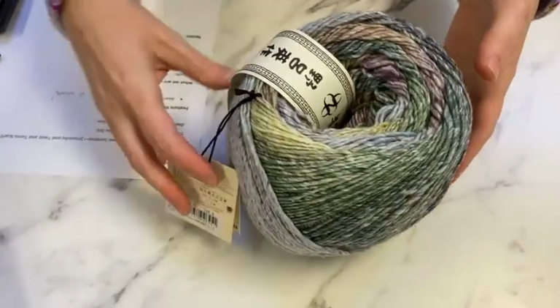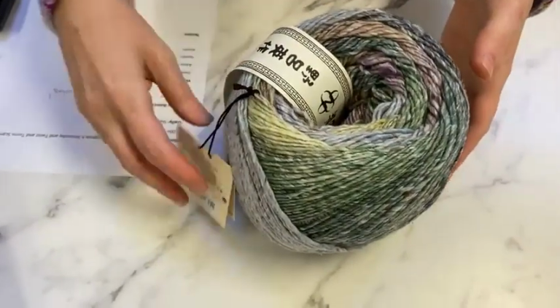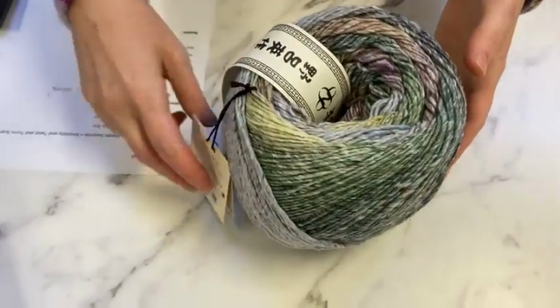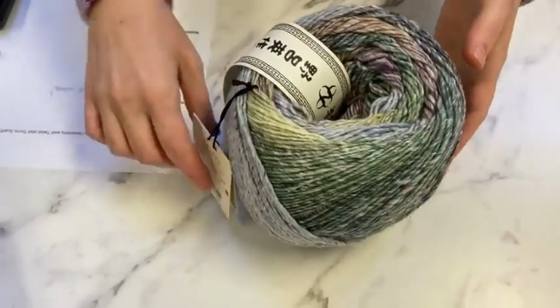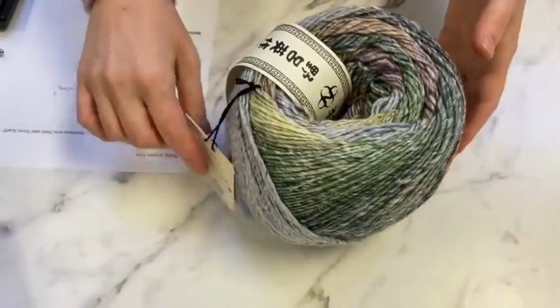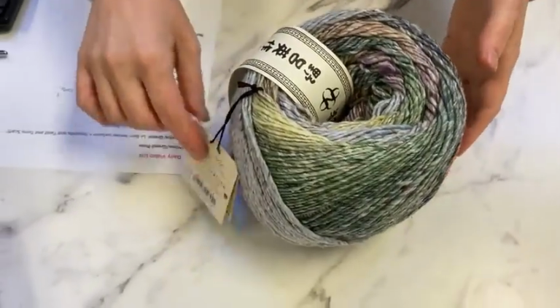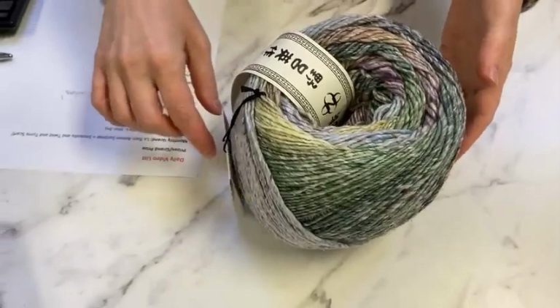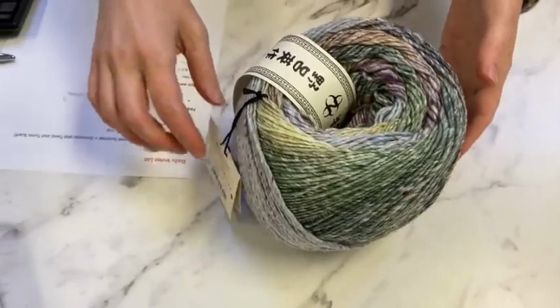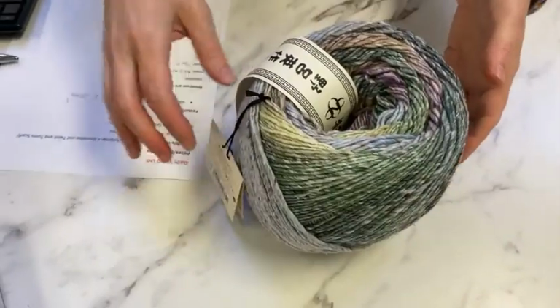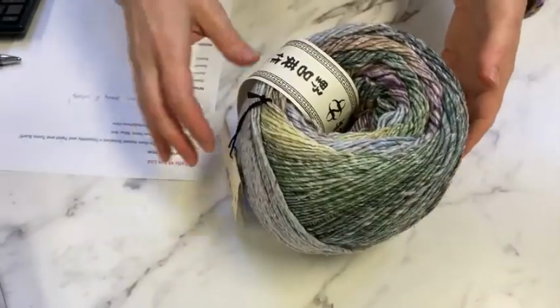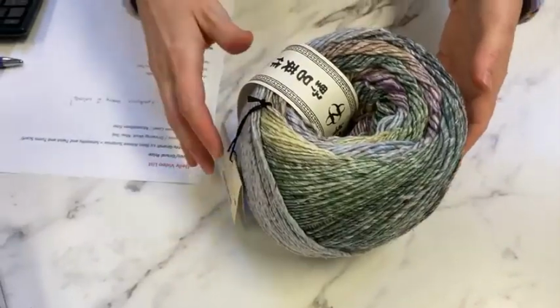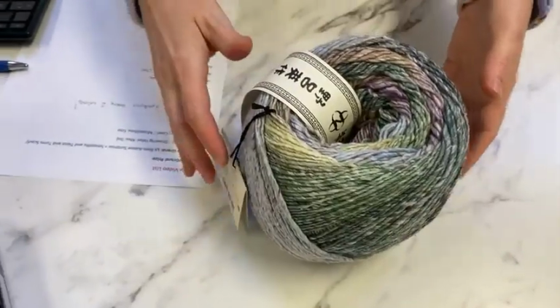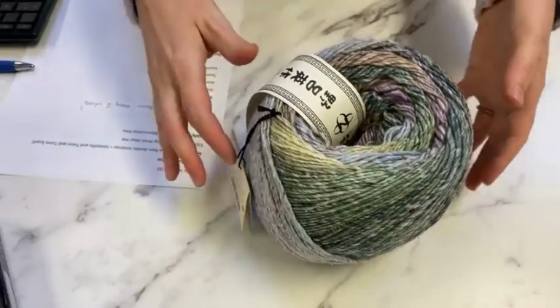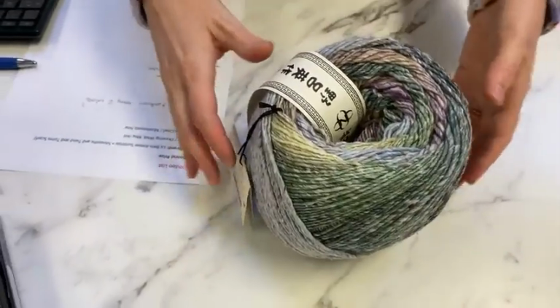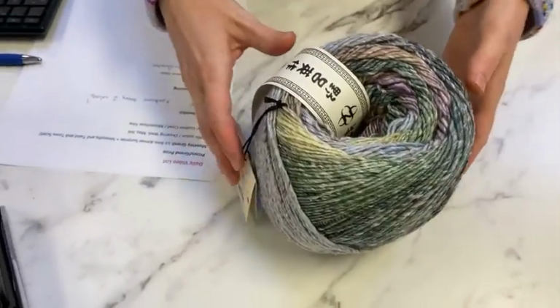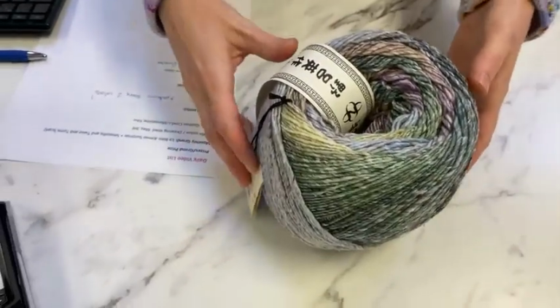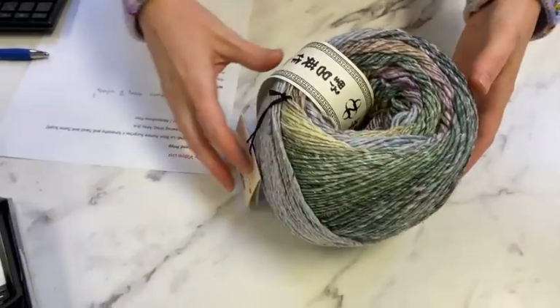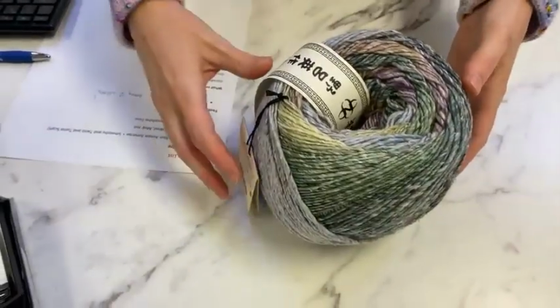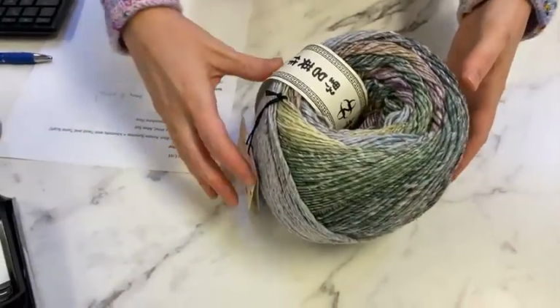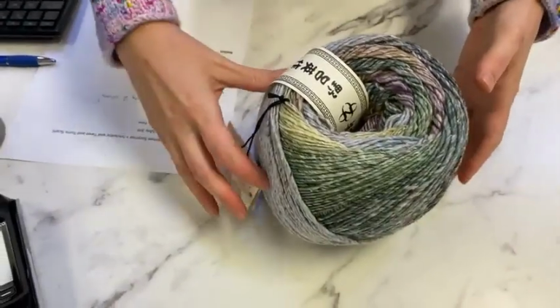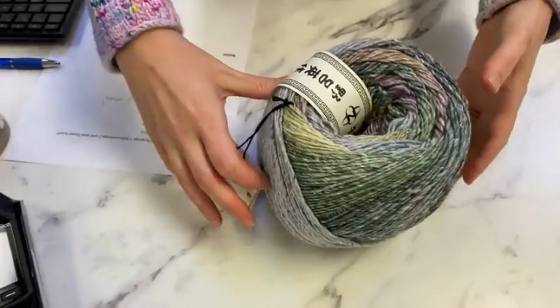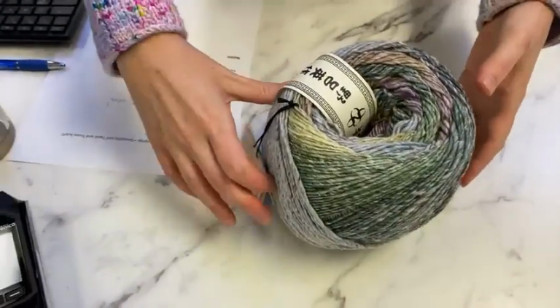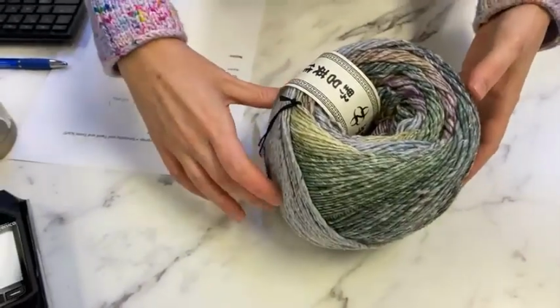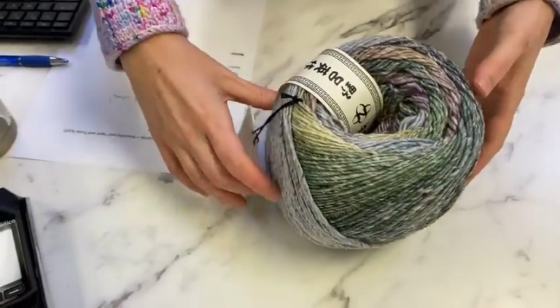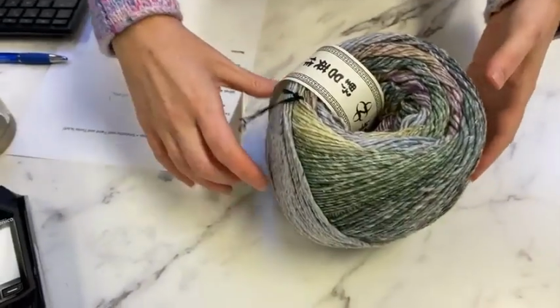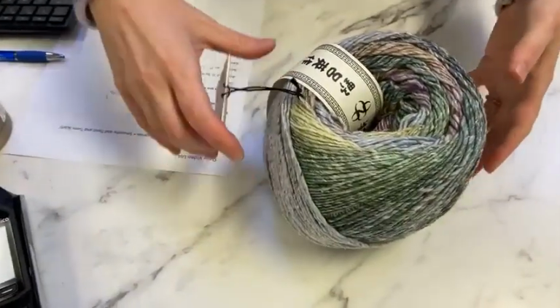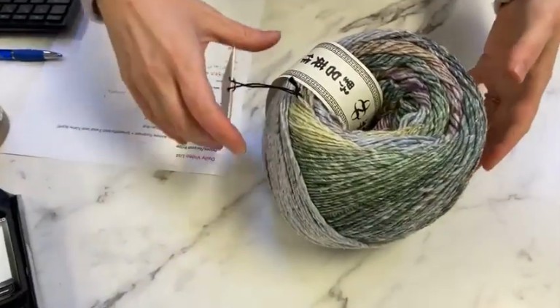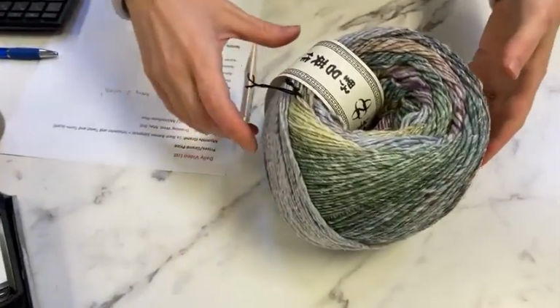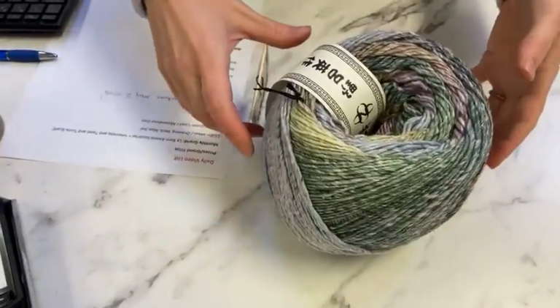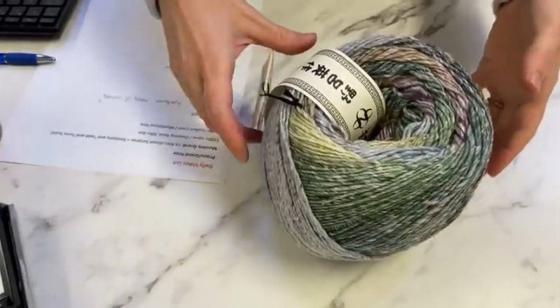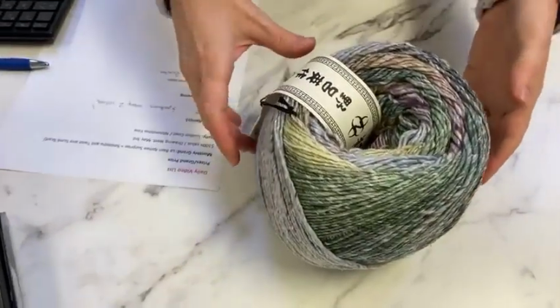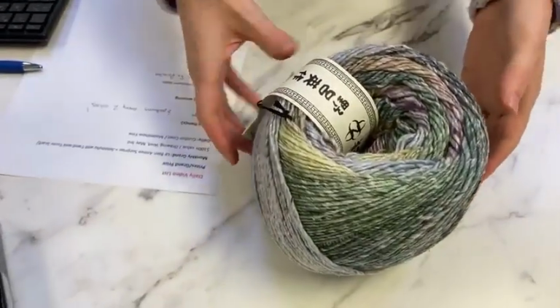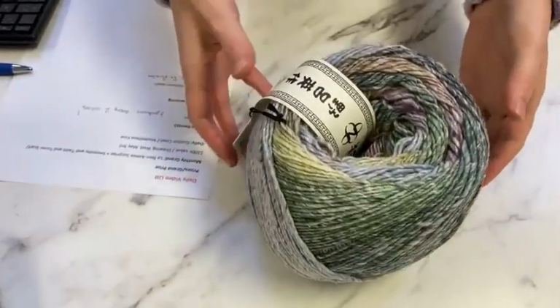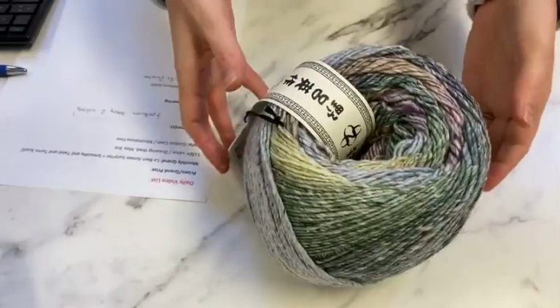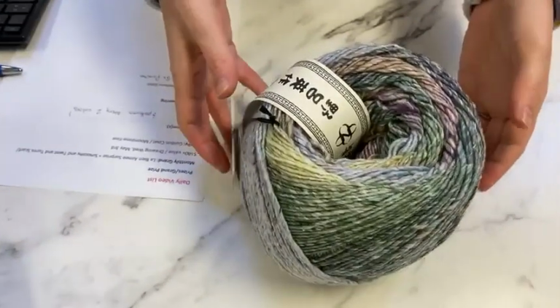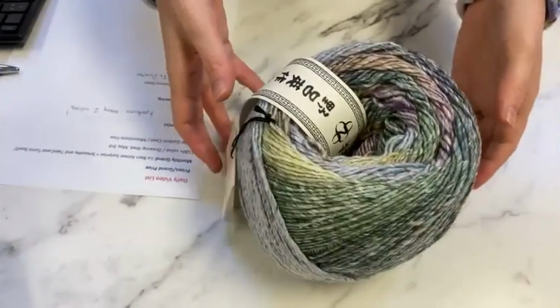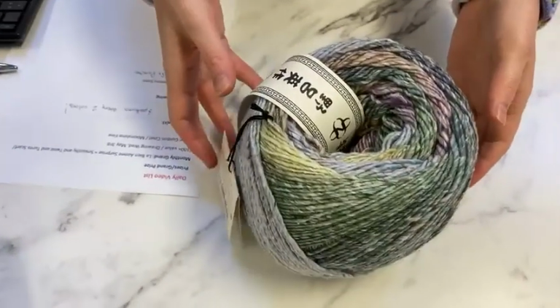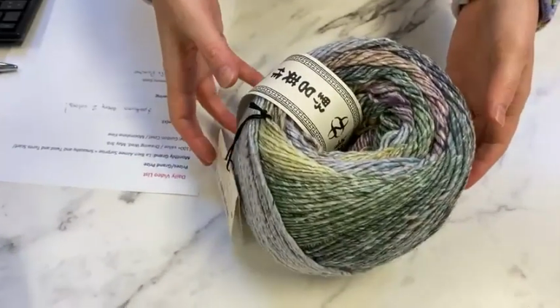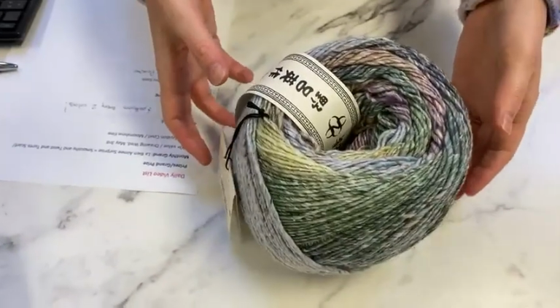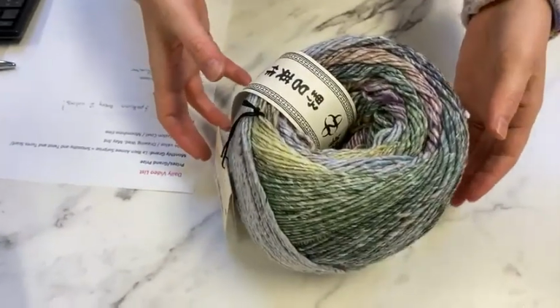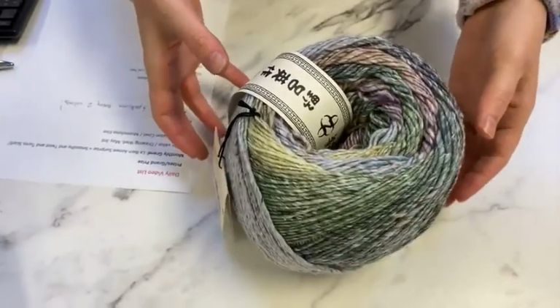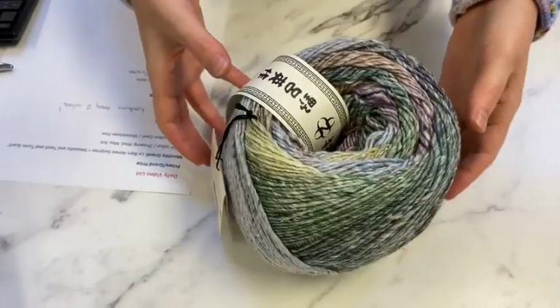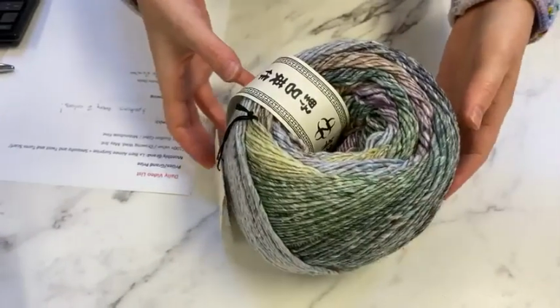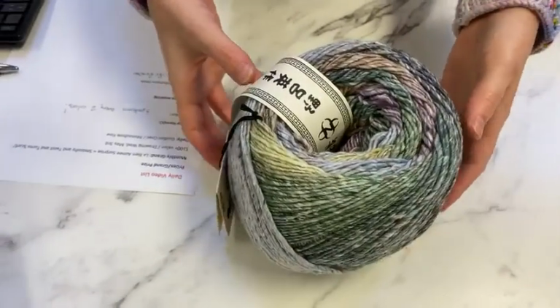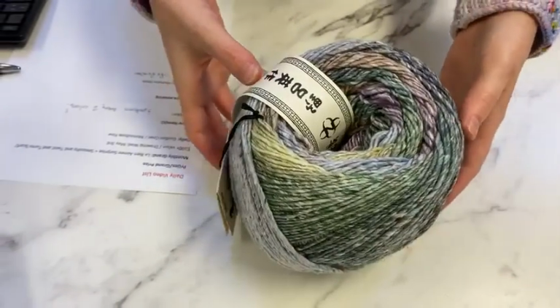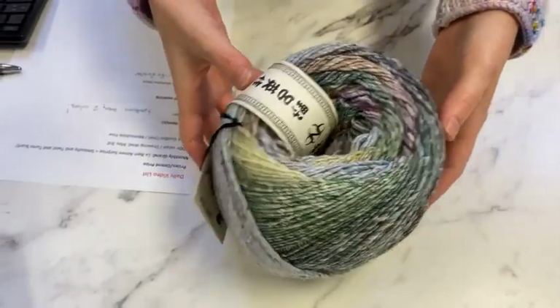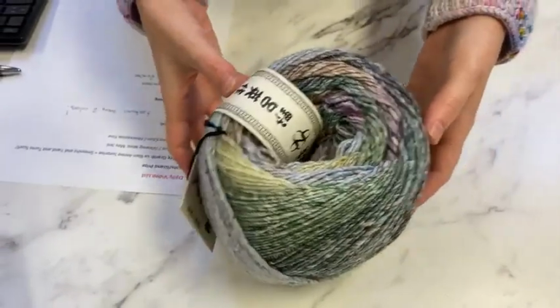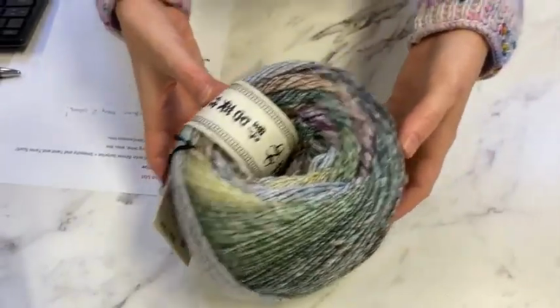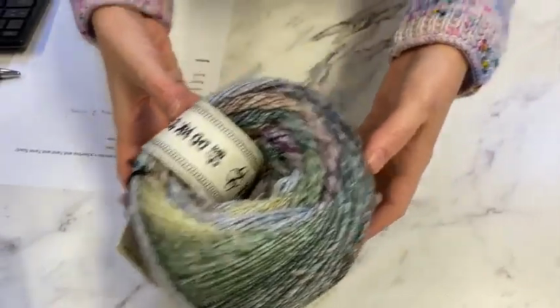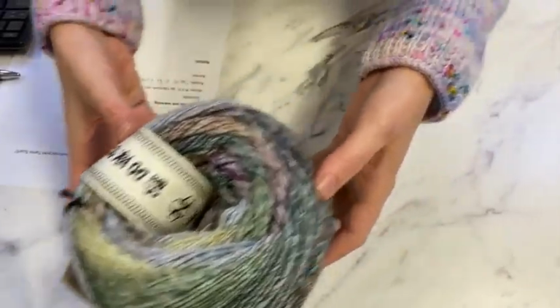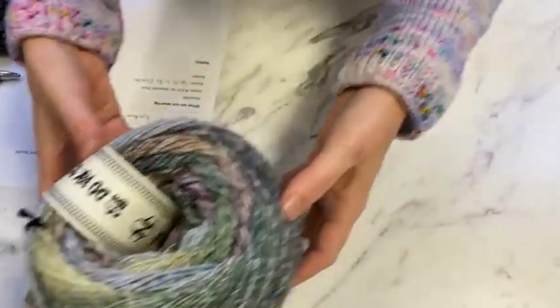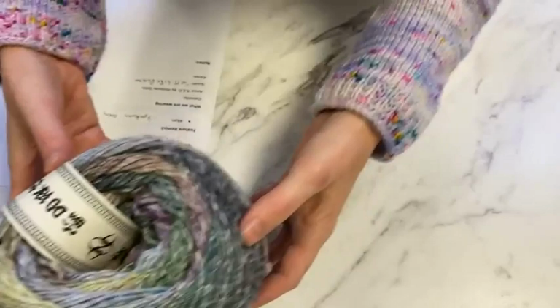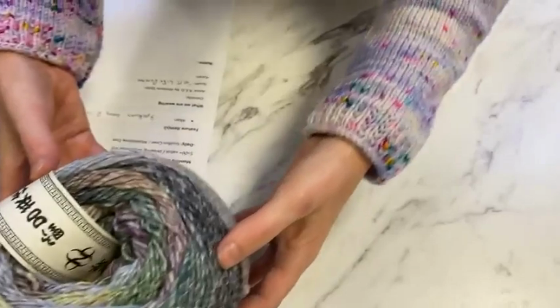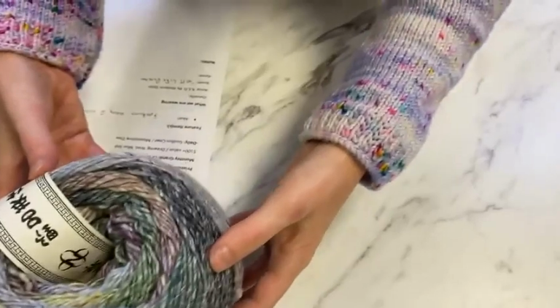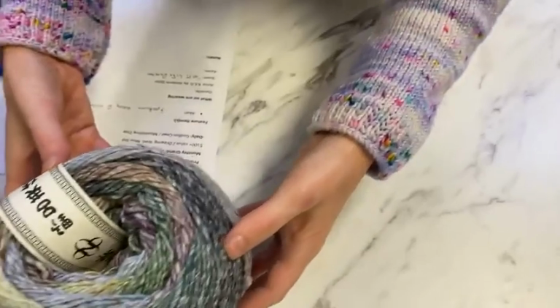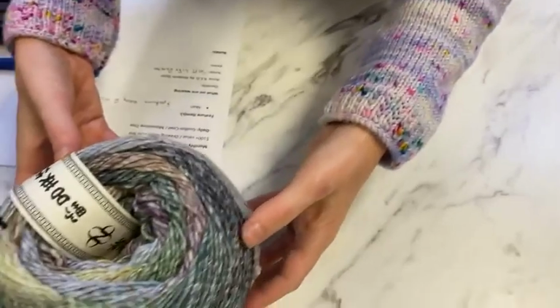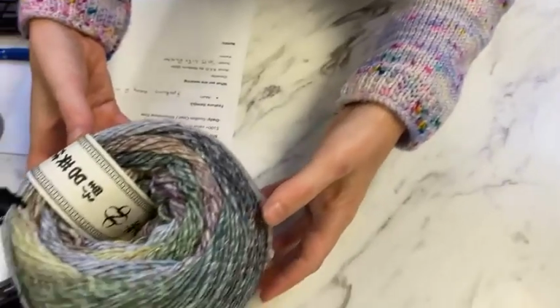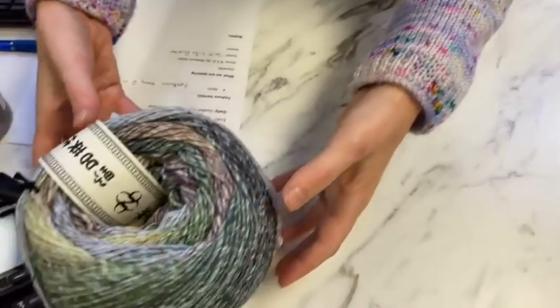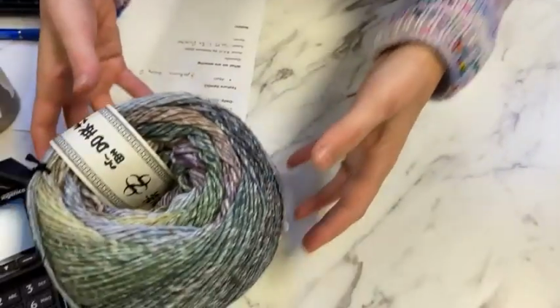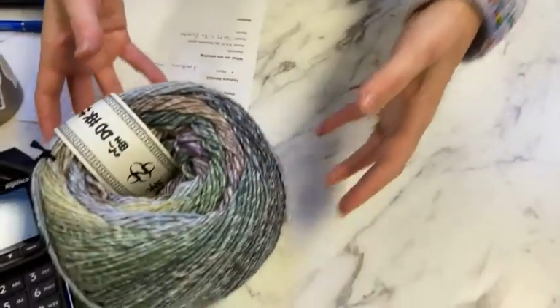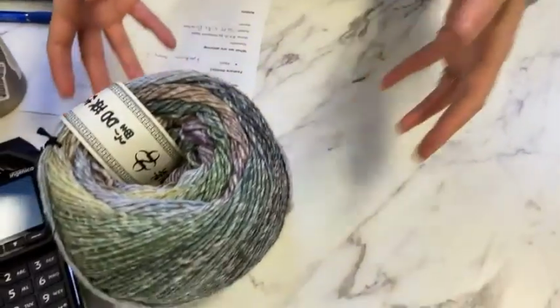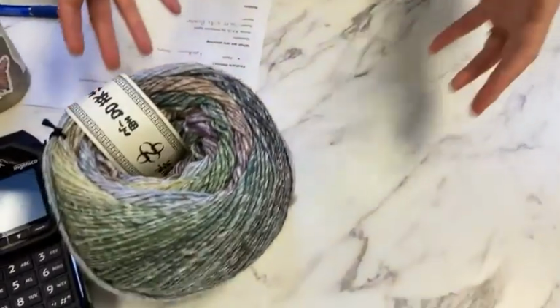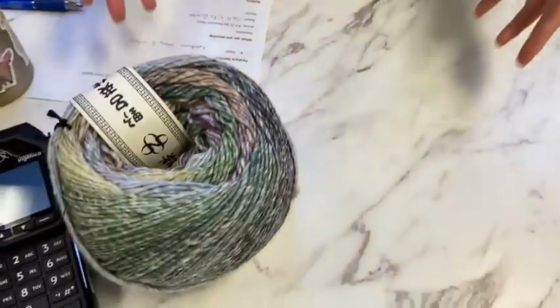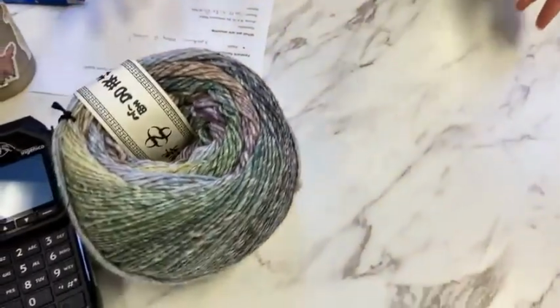Color number 35 — three, five. I feel like a bingo caller announcing it!